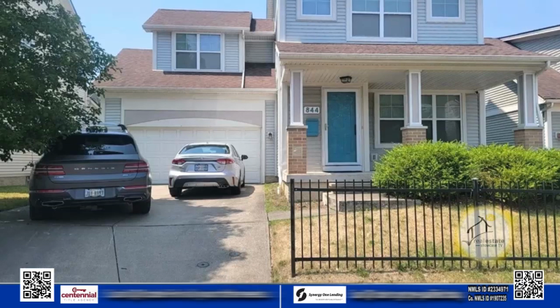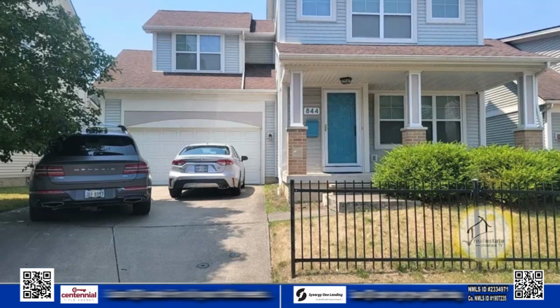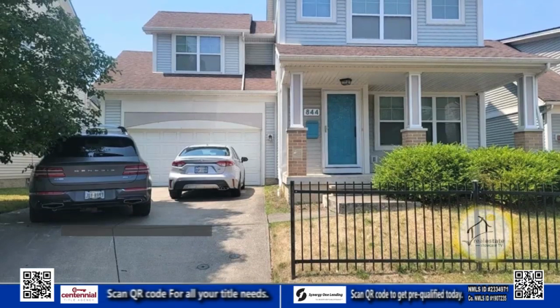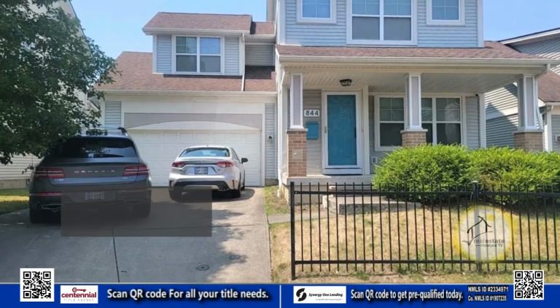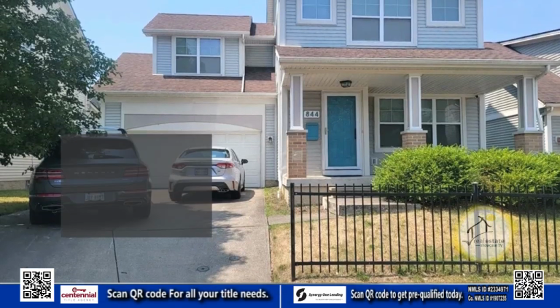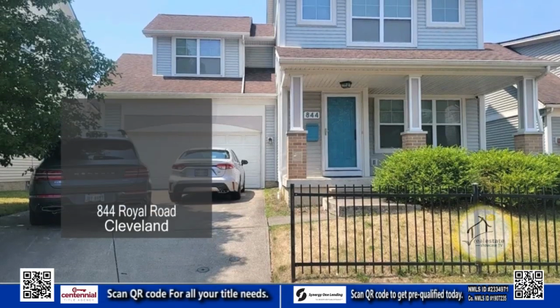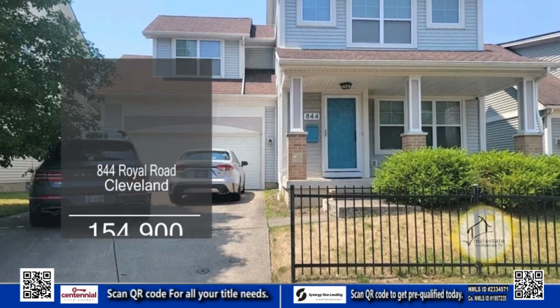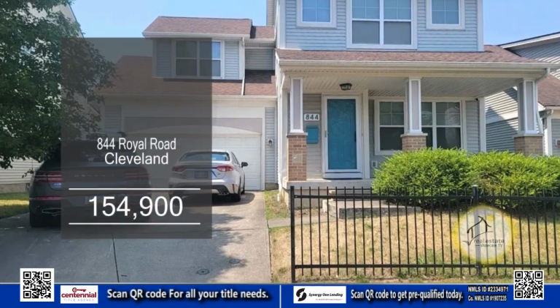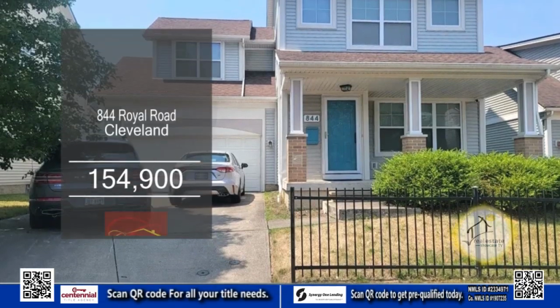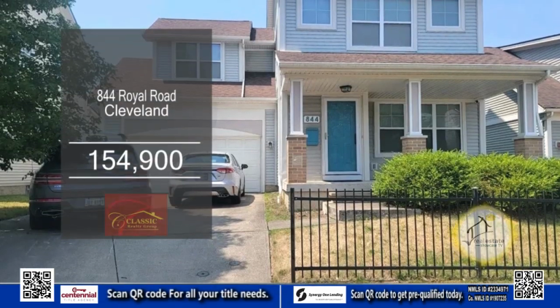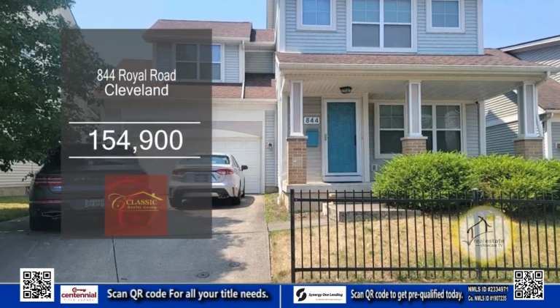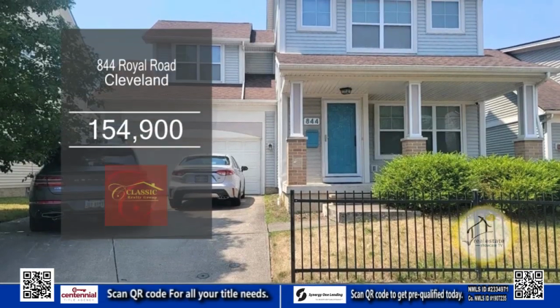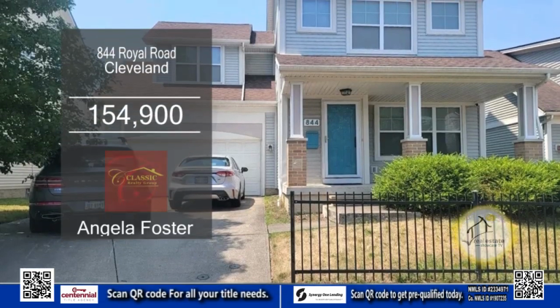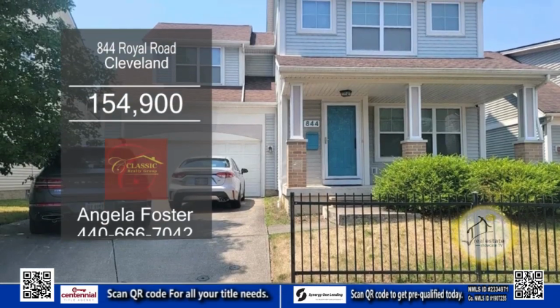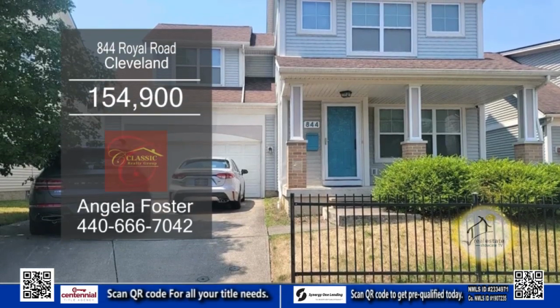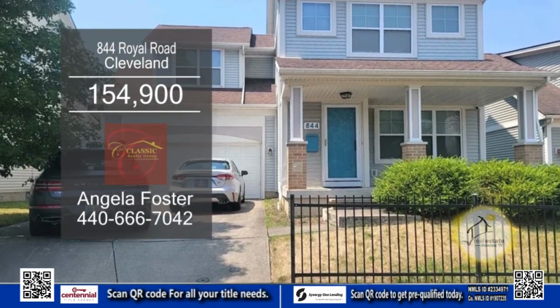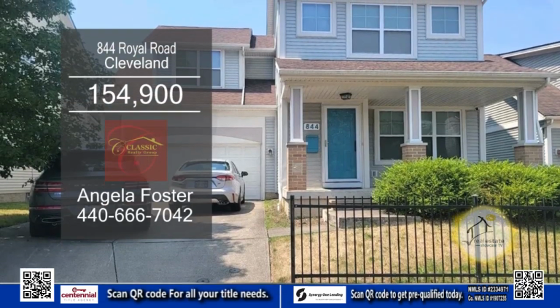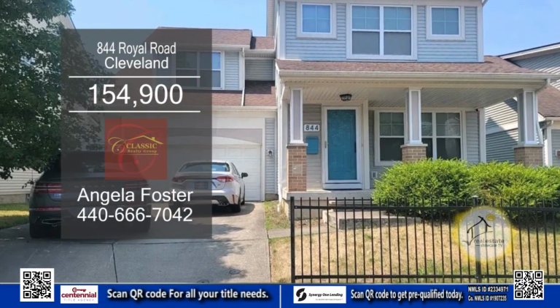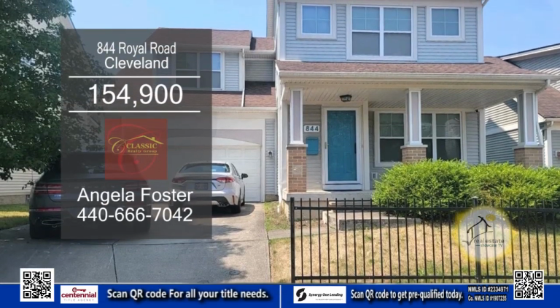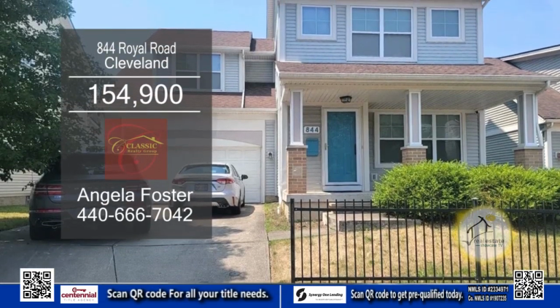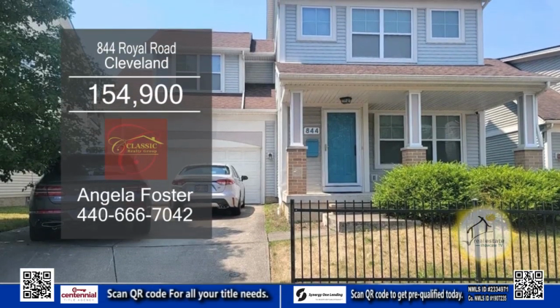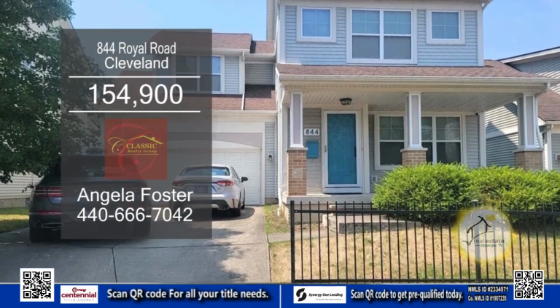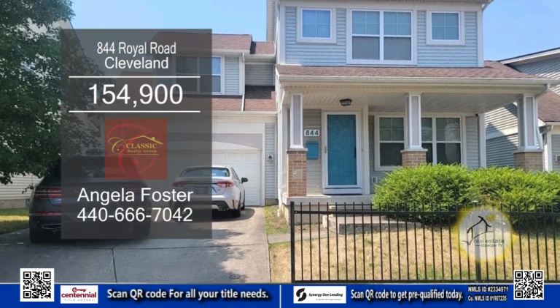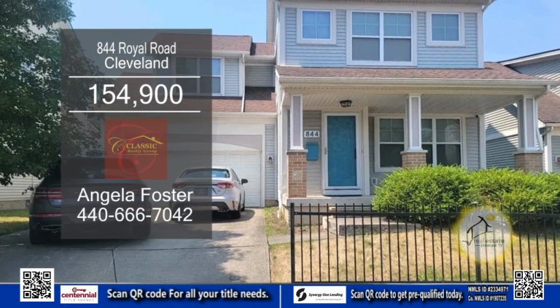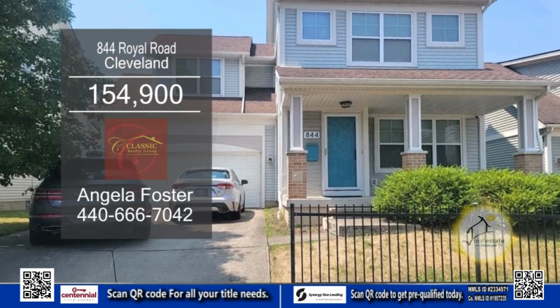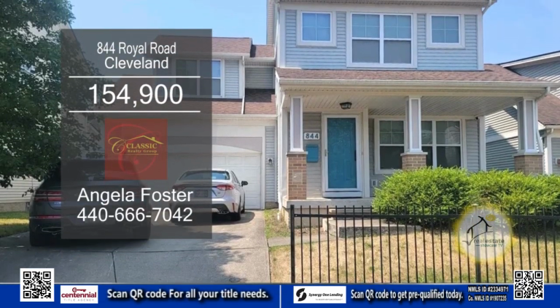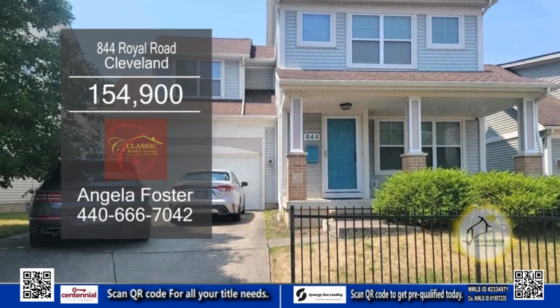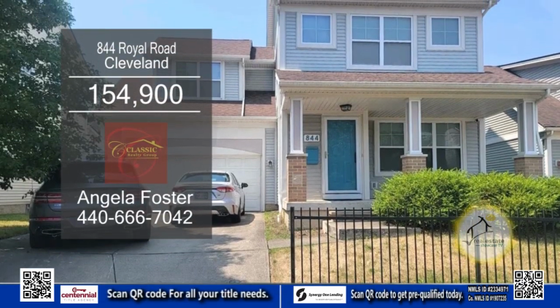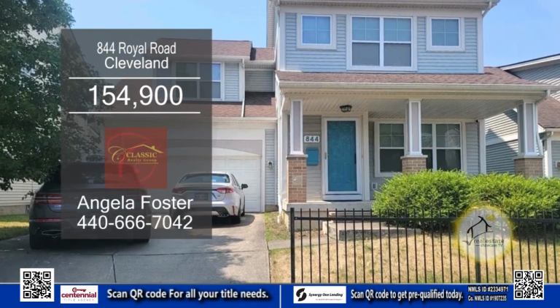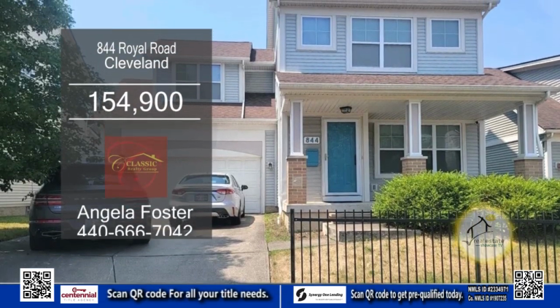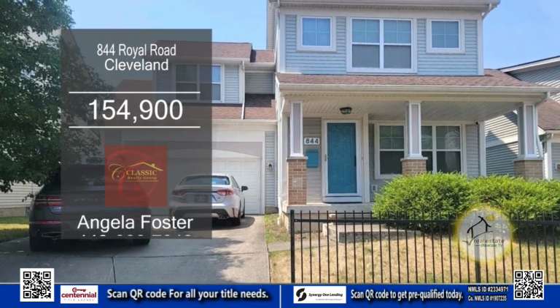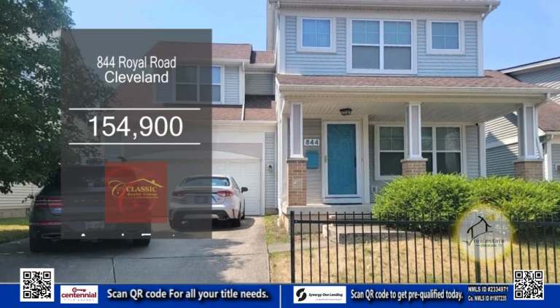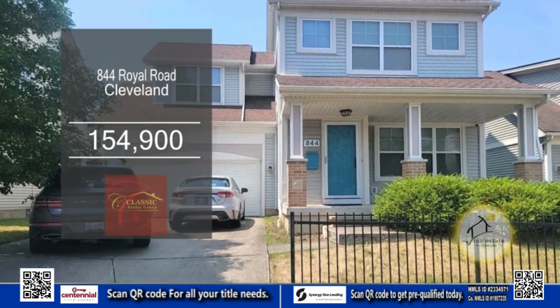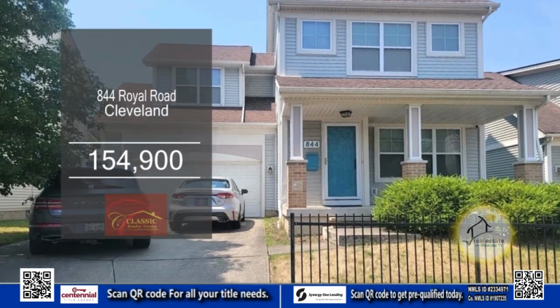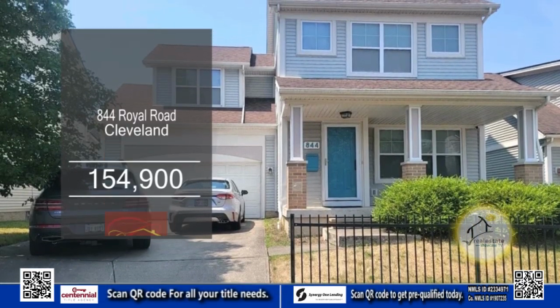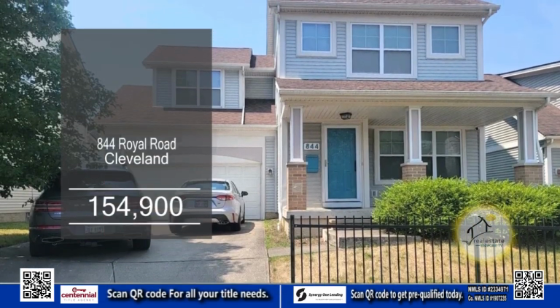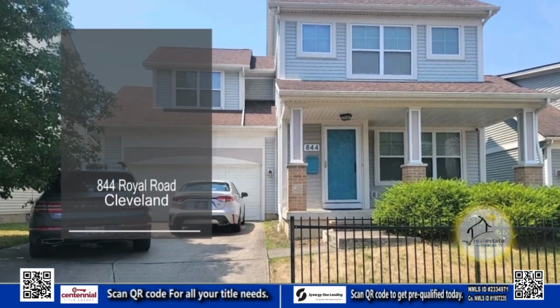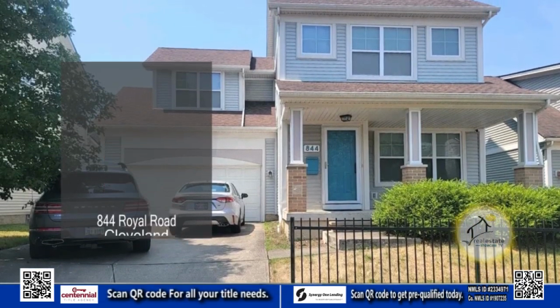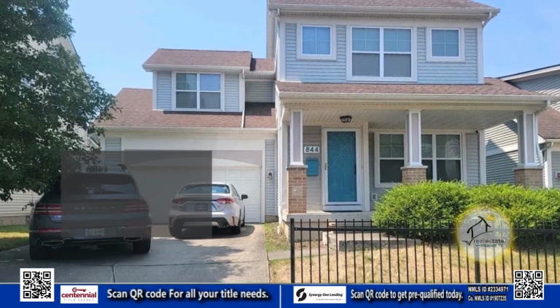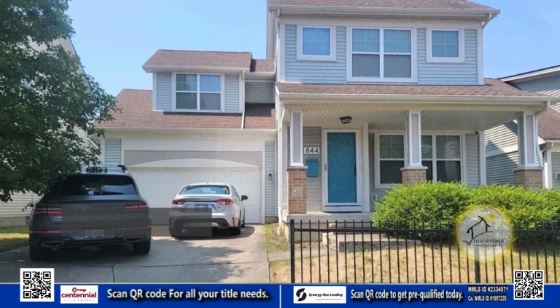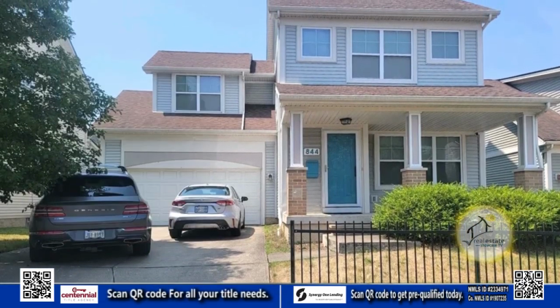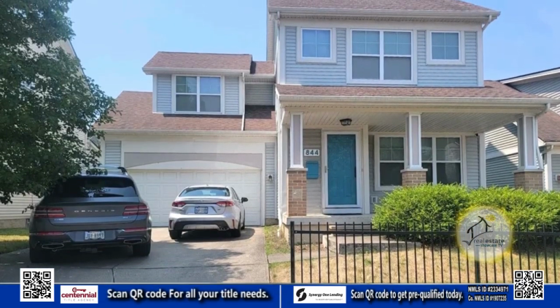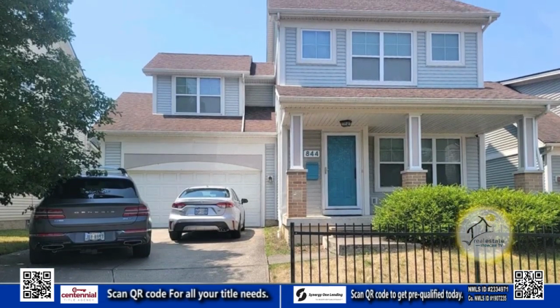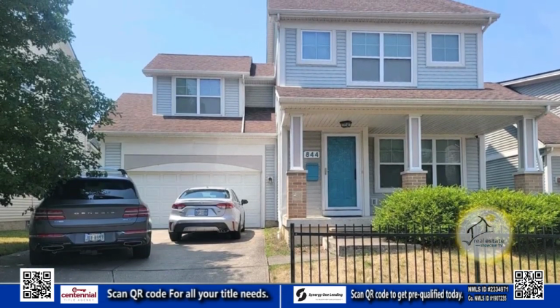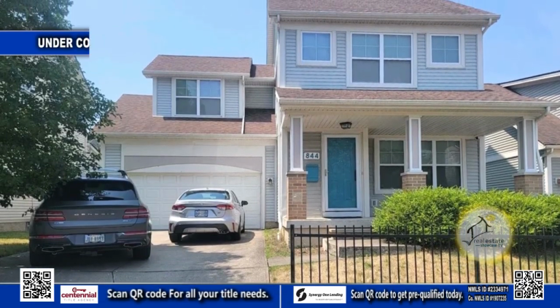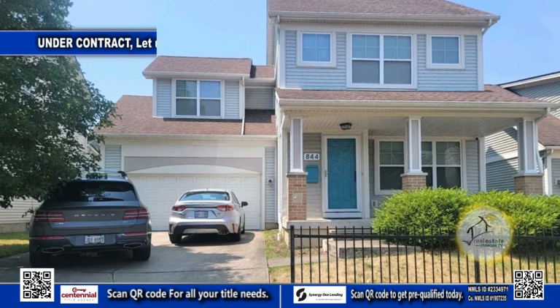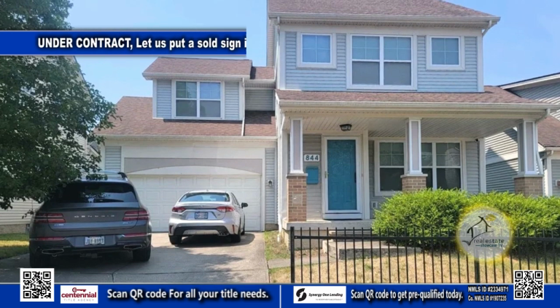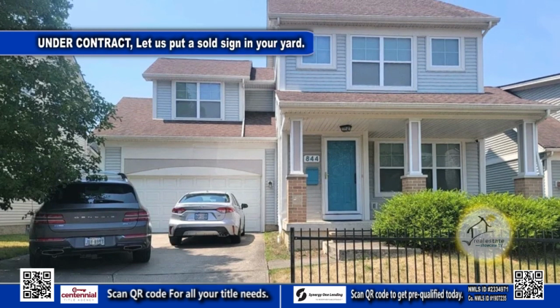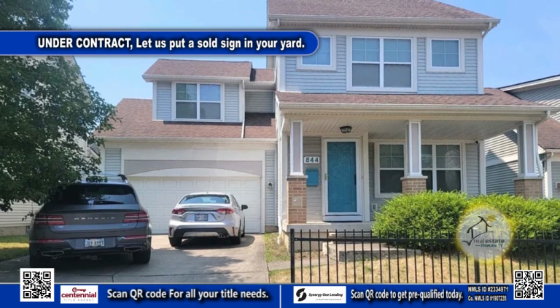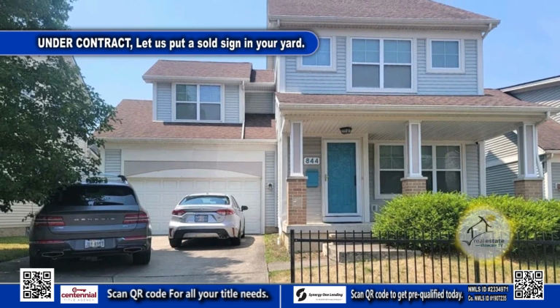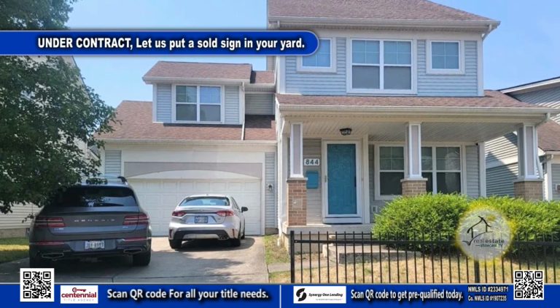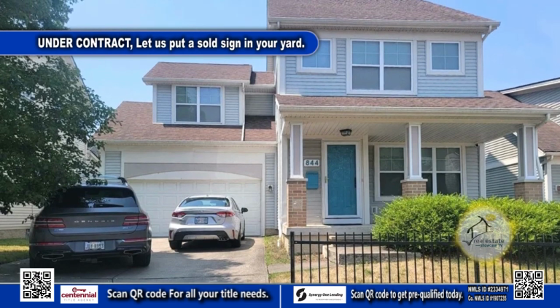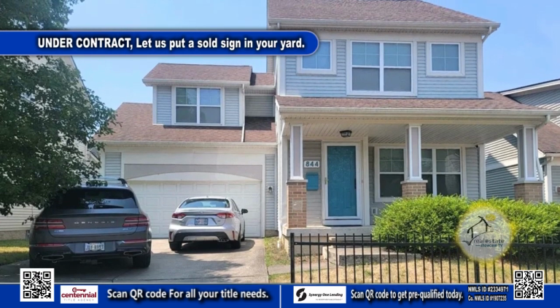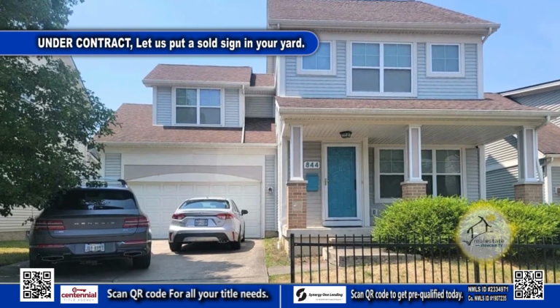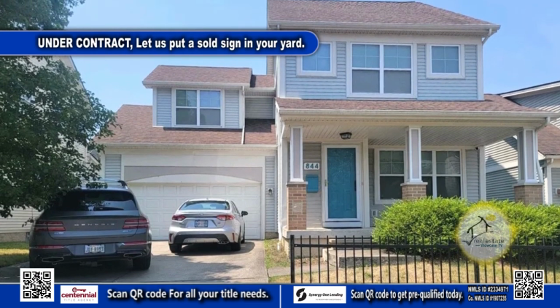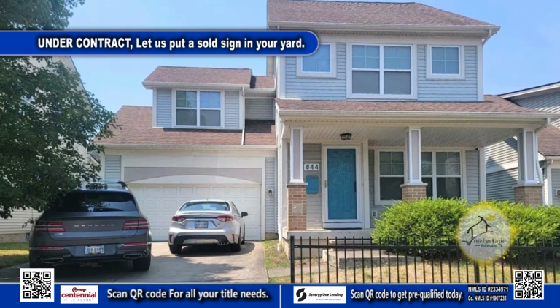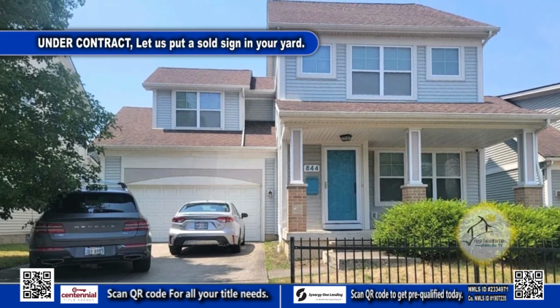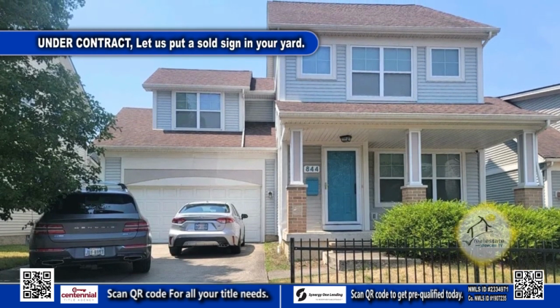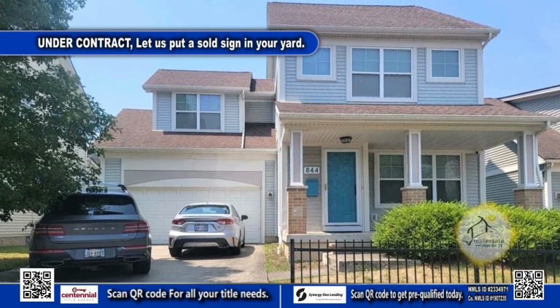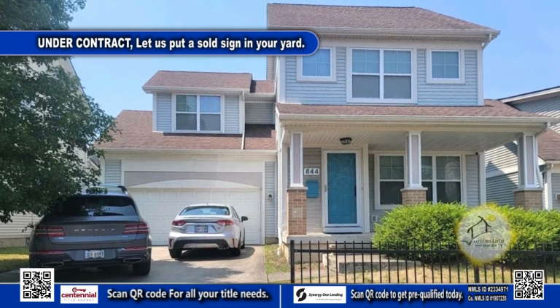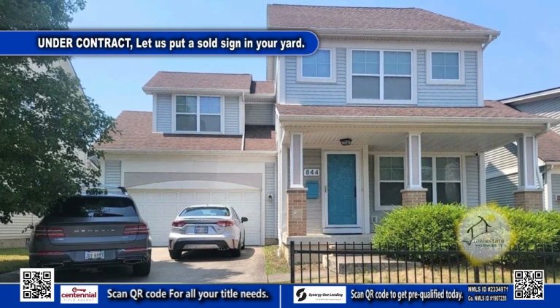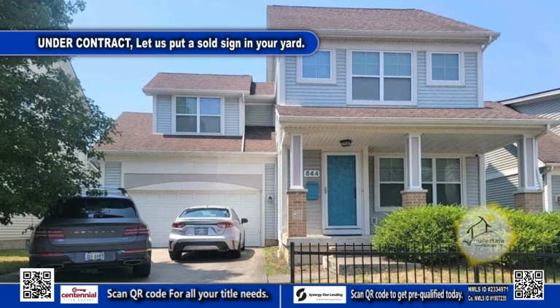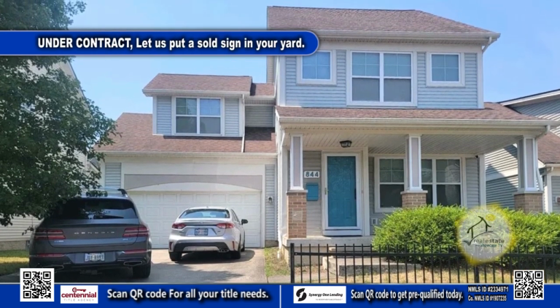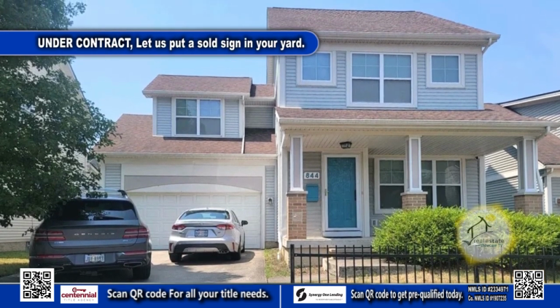This home in Cleveland offers three bedrooms and two and a half baths. As you step through the front door, you'll be greeted by an inviting living room.